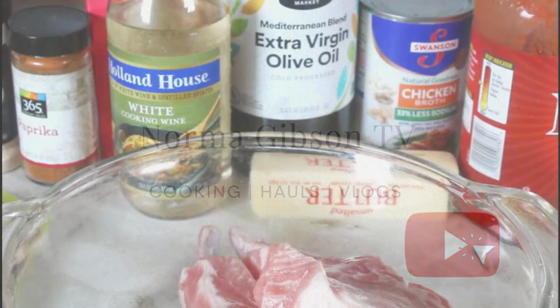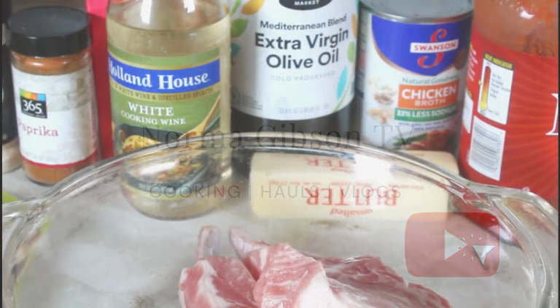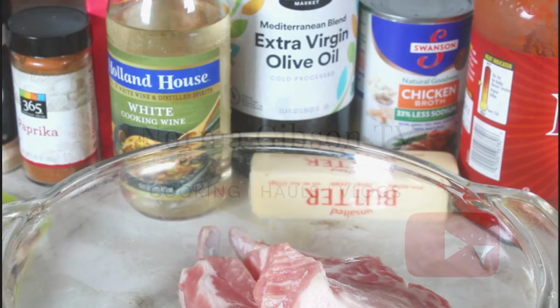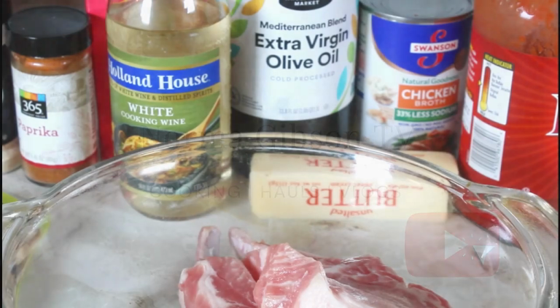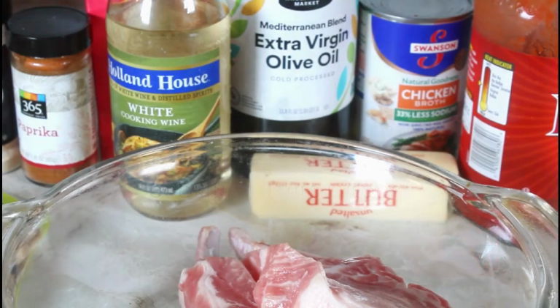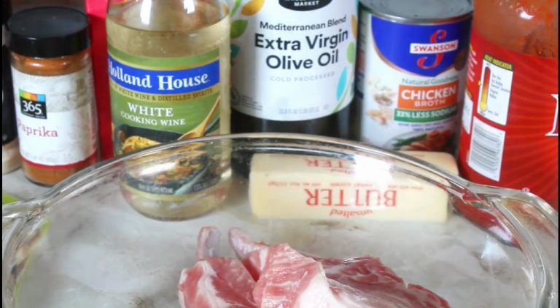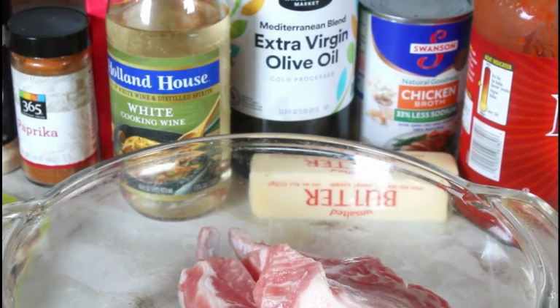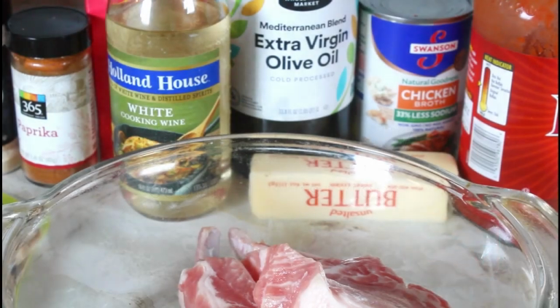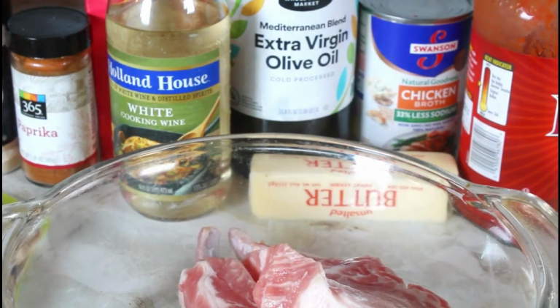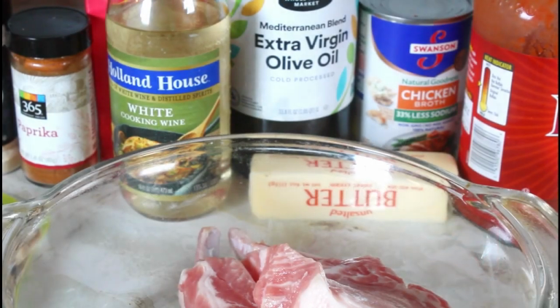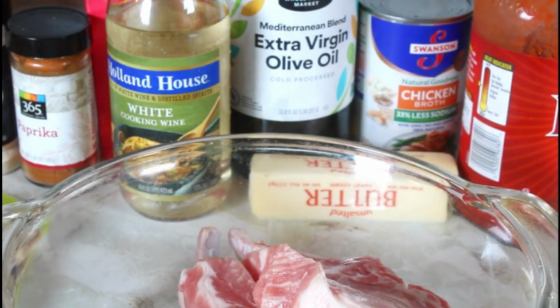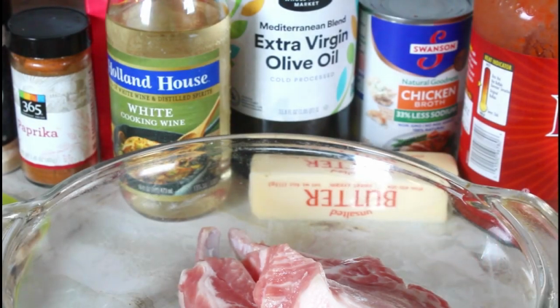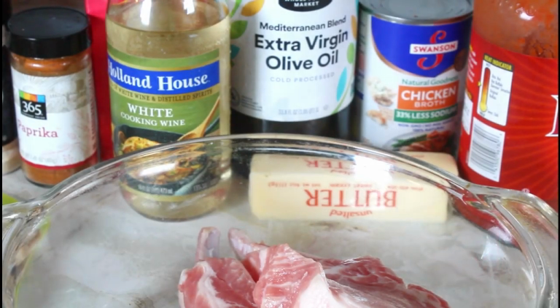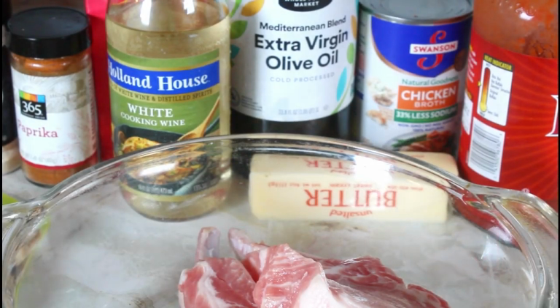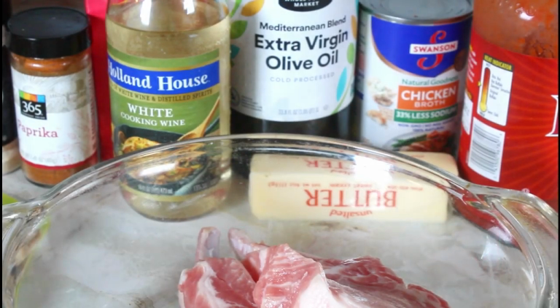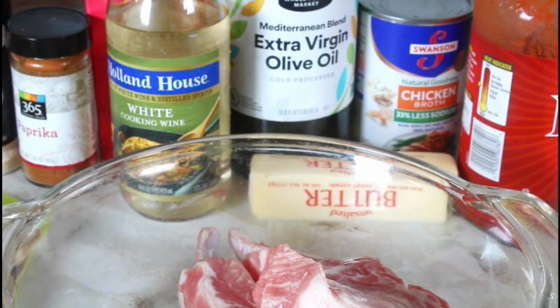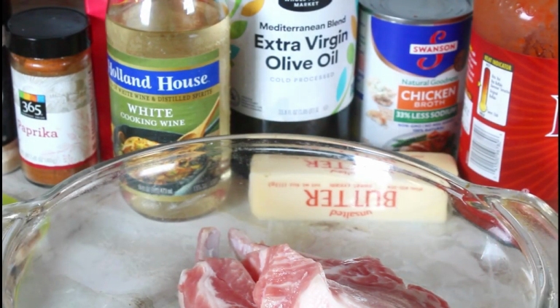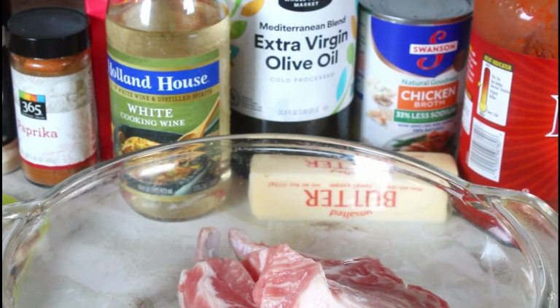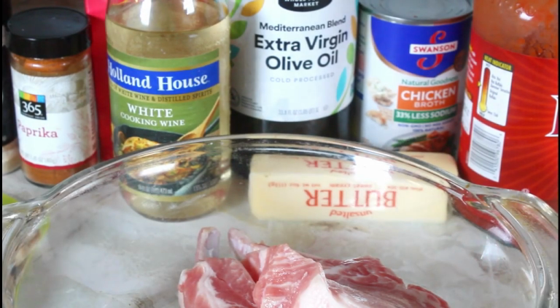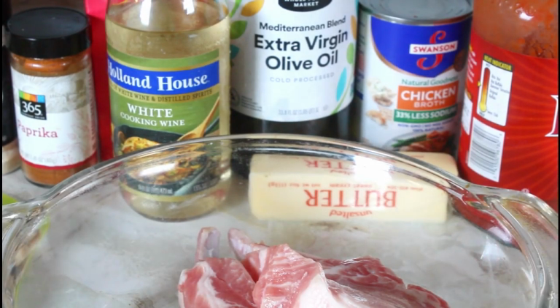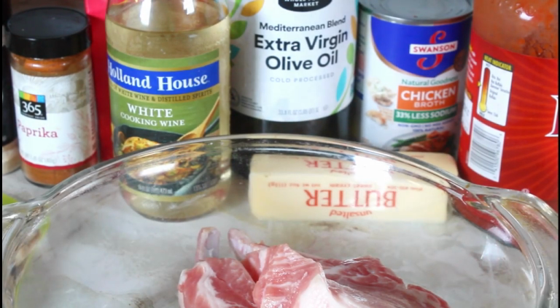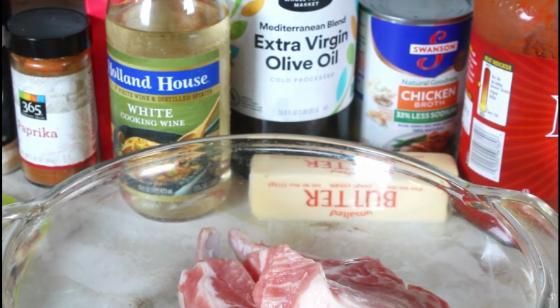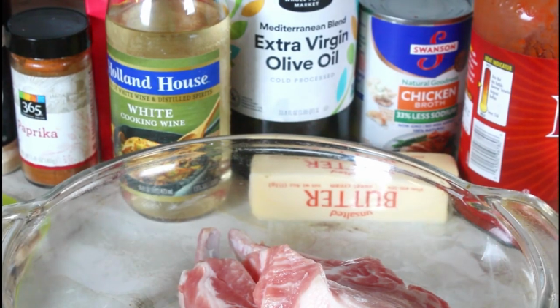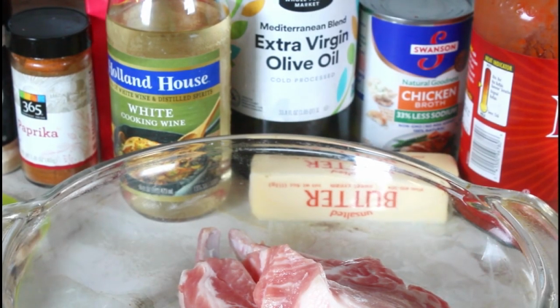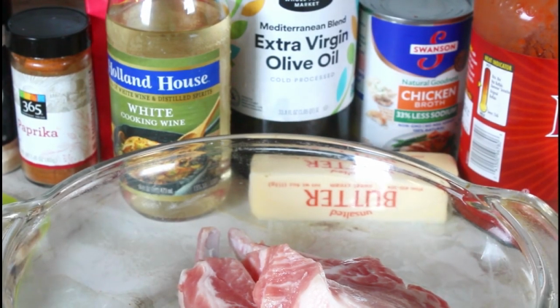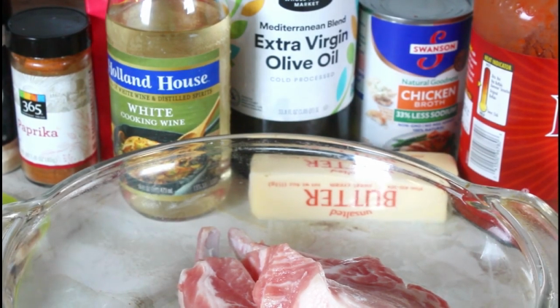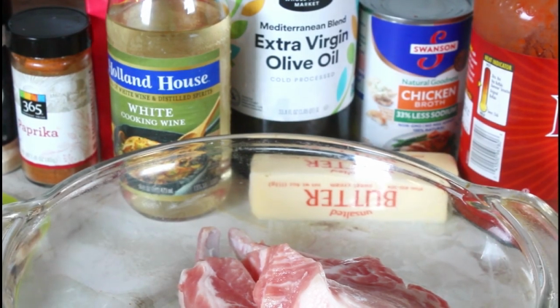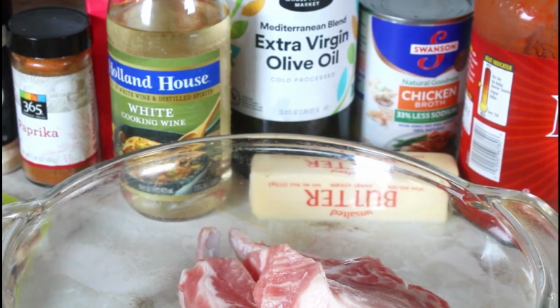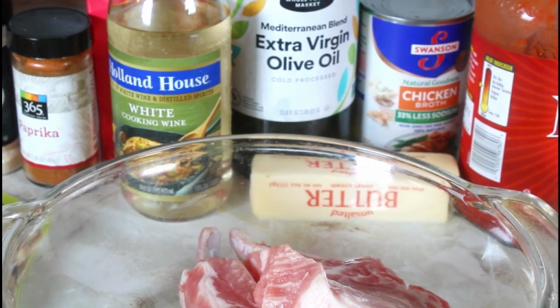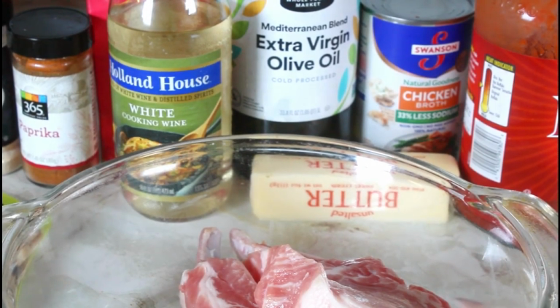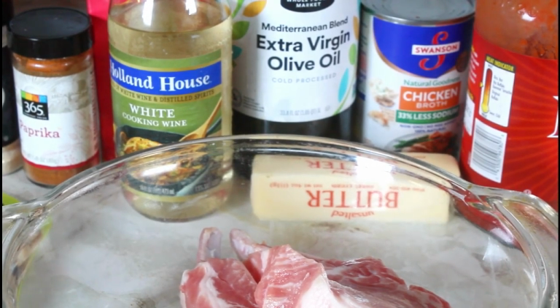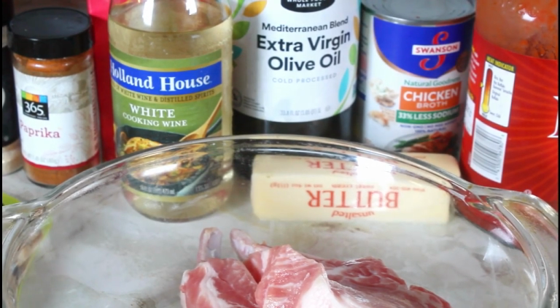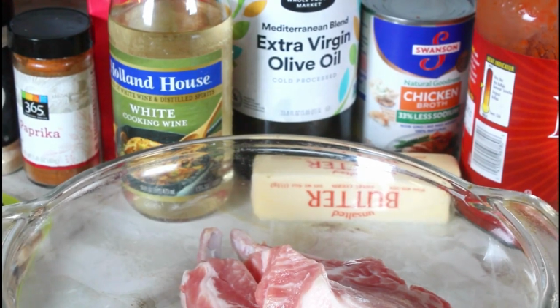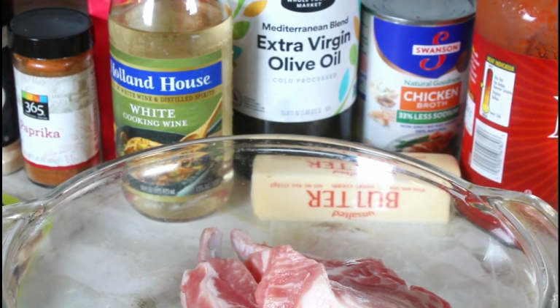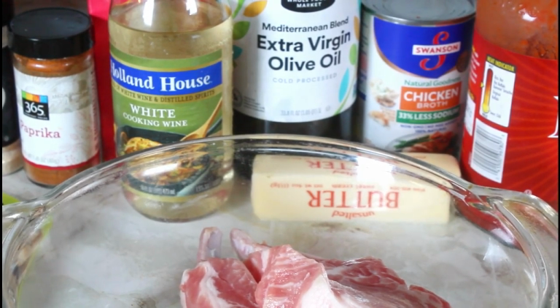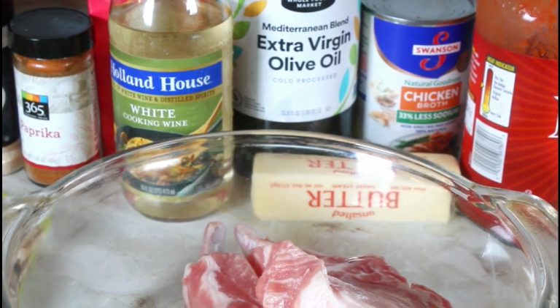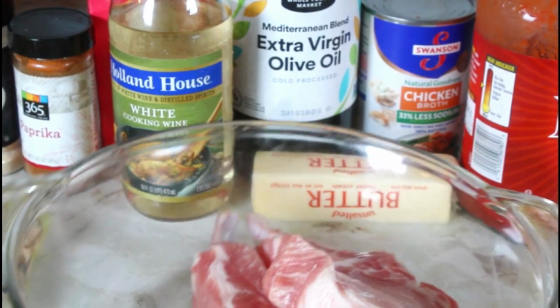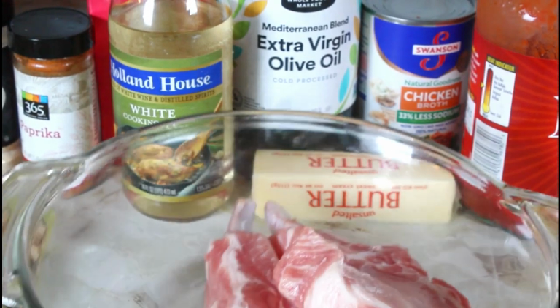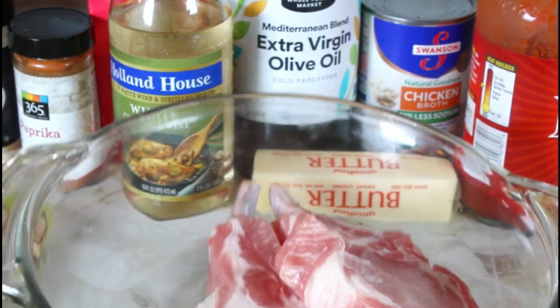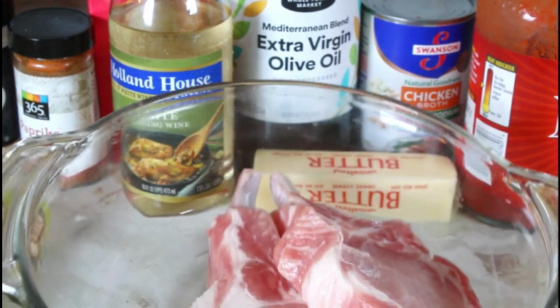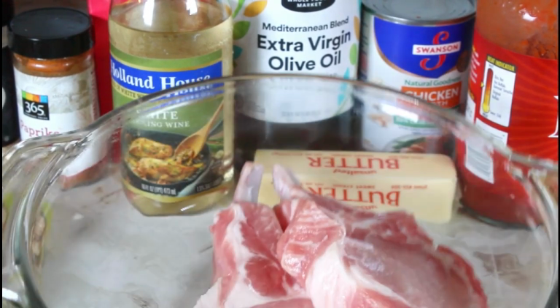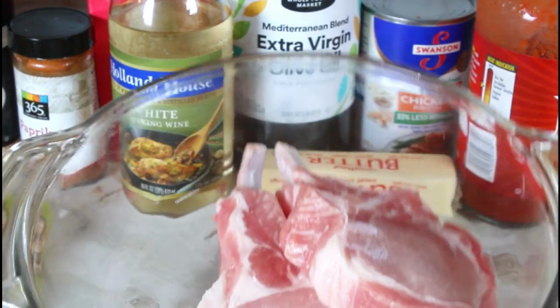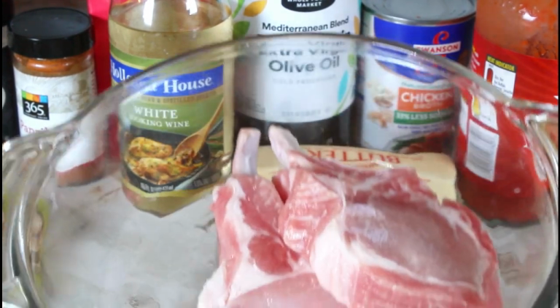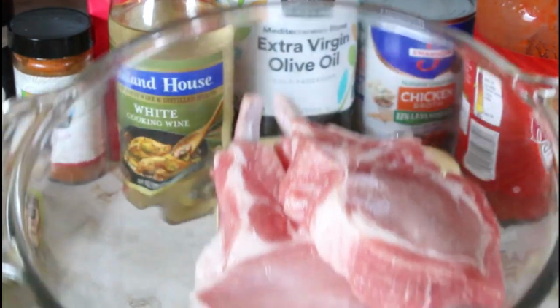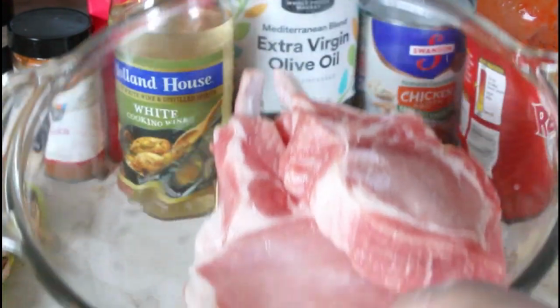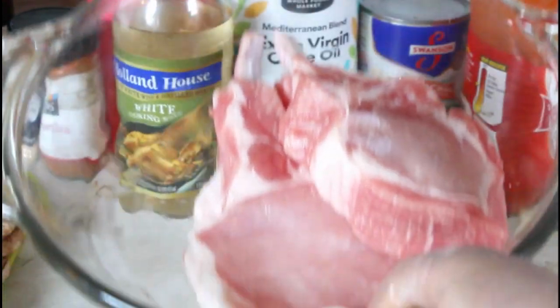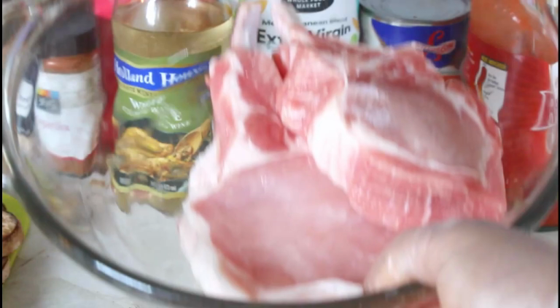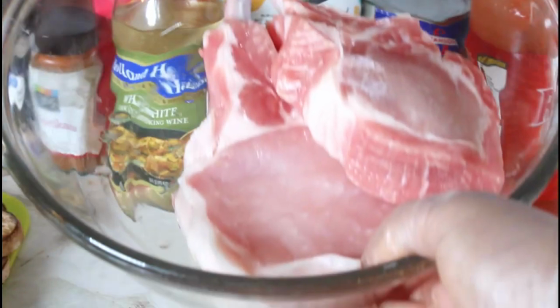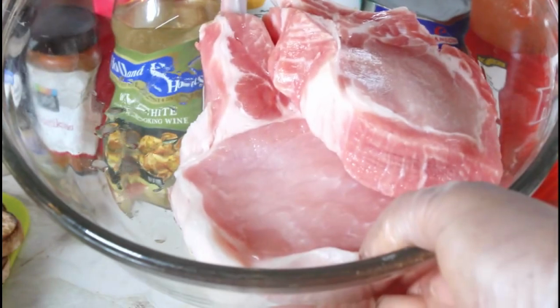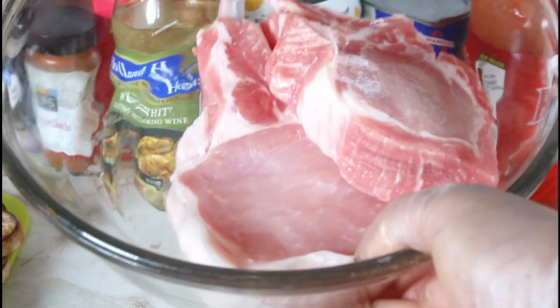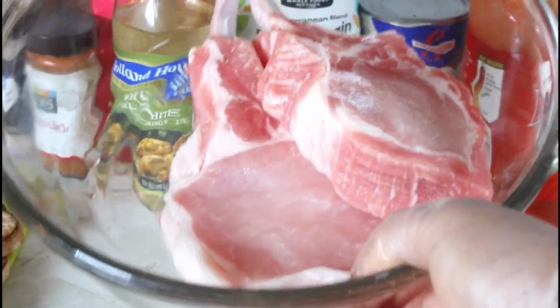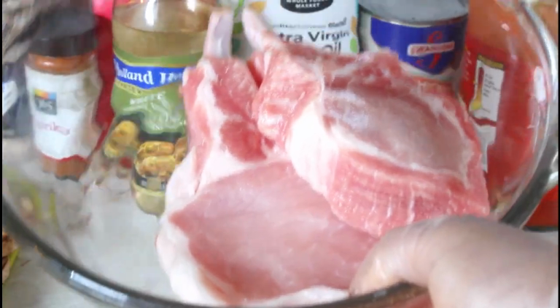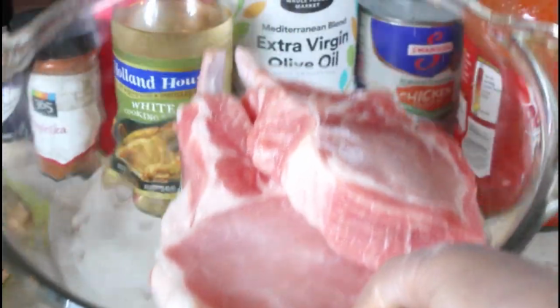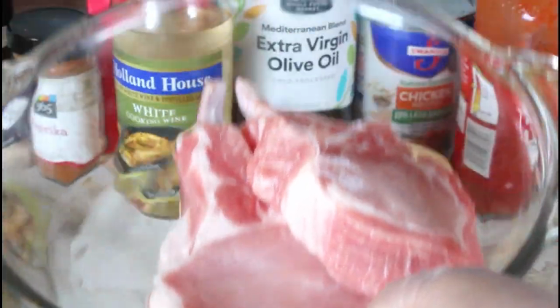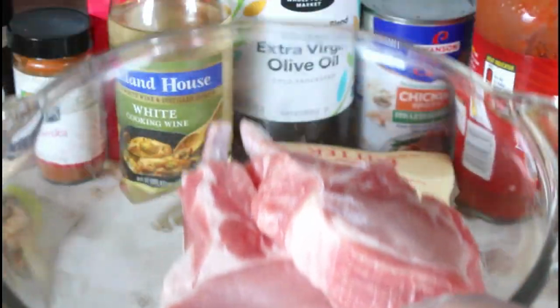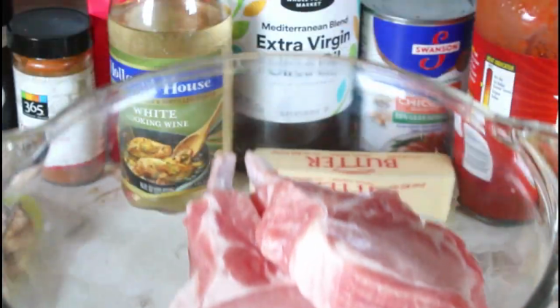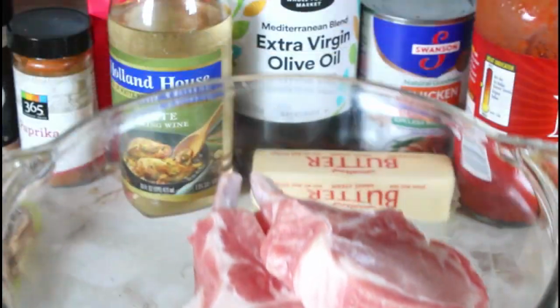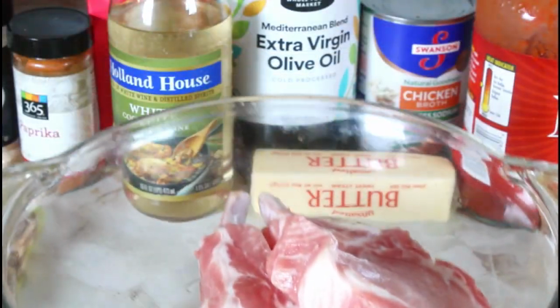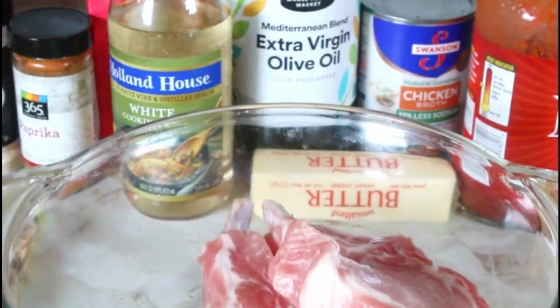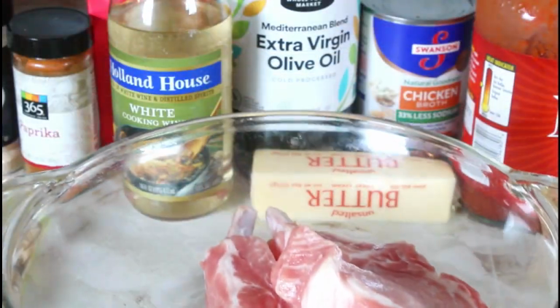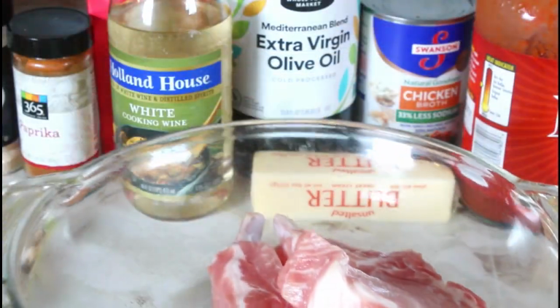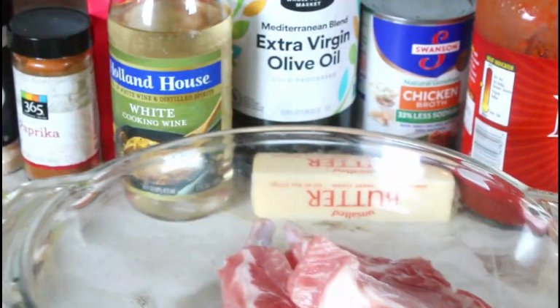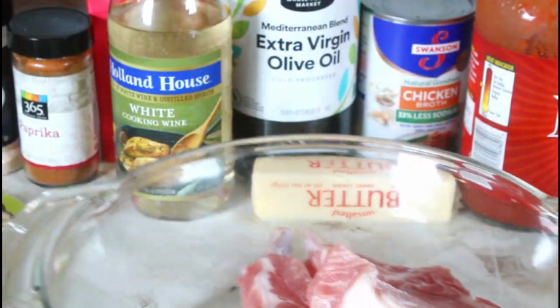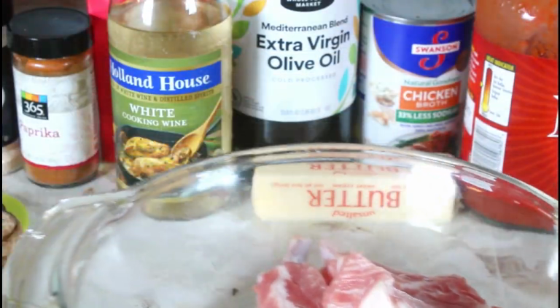Hello, this is Norma and welcome to my channel. Today I'm making some pork chops with mushroom sauce.